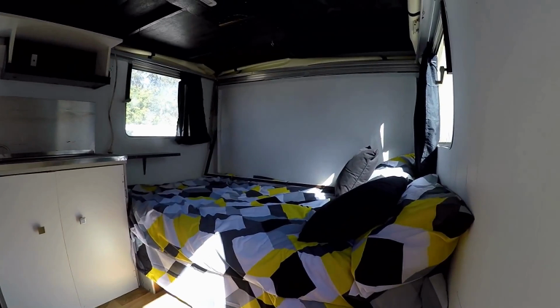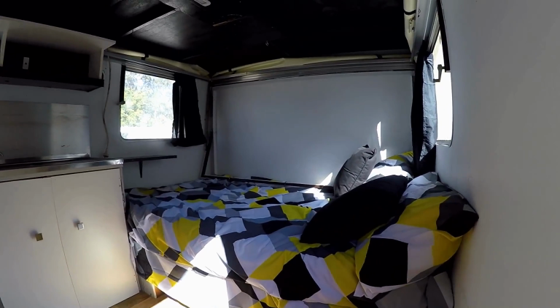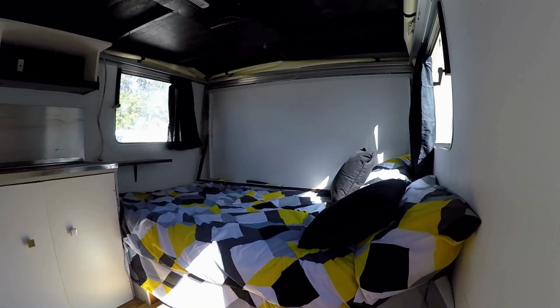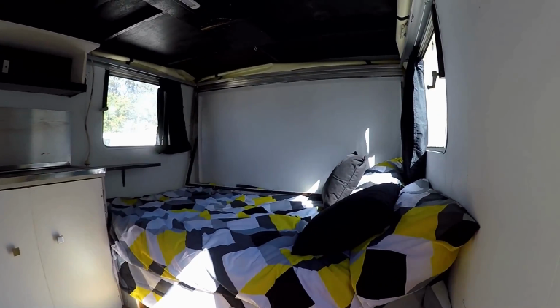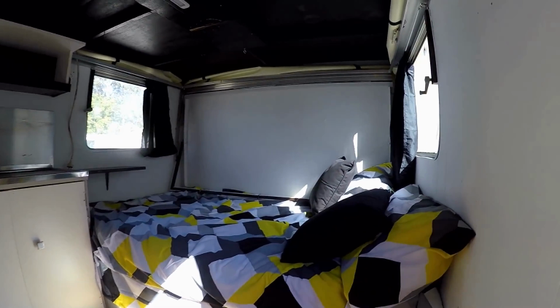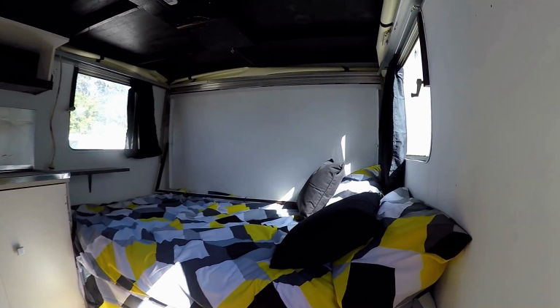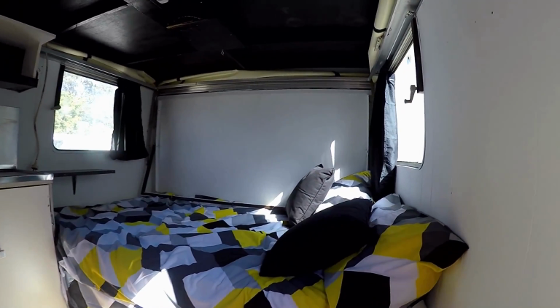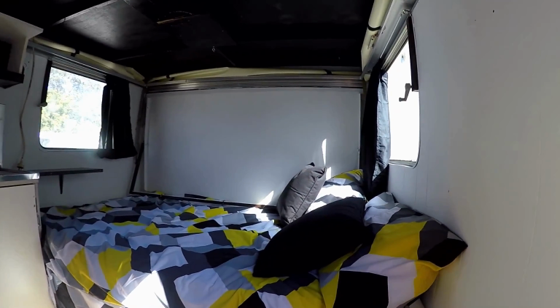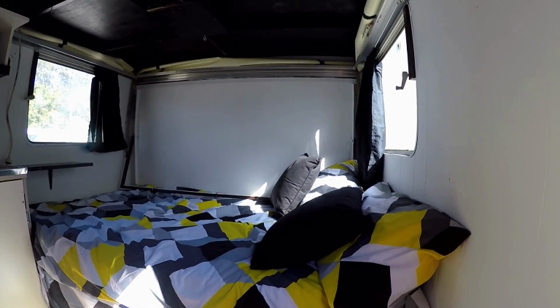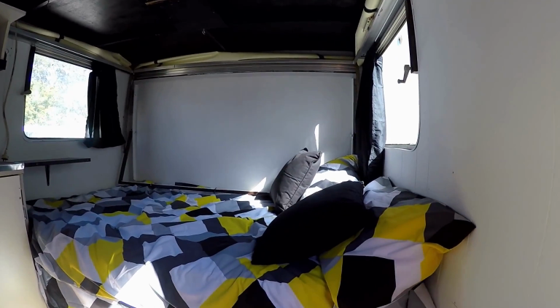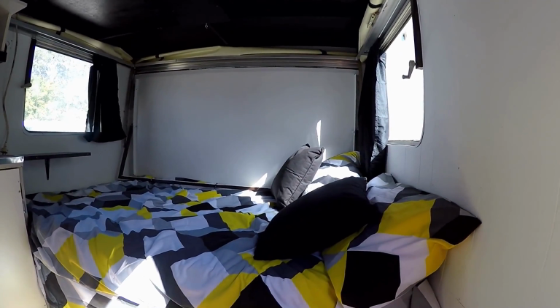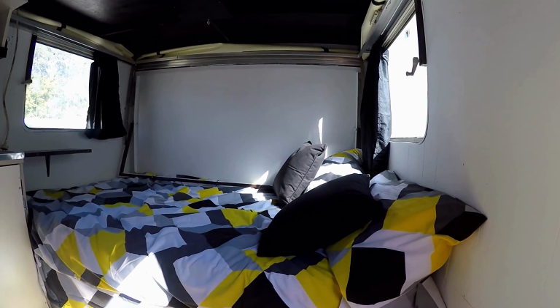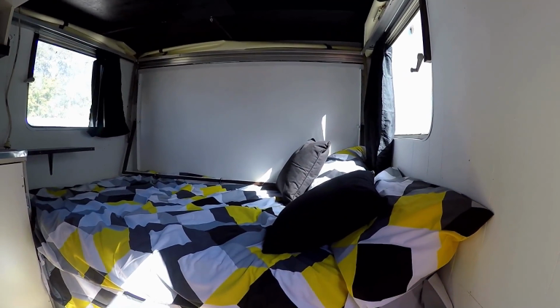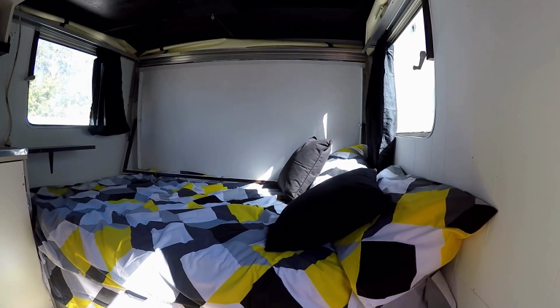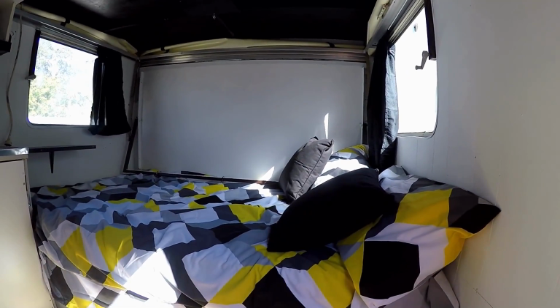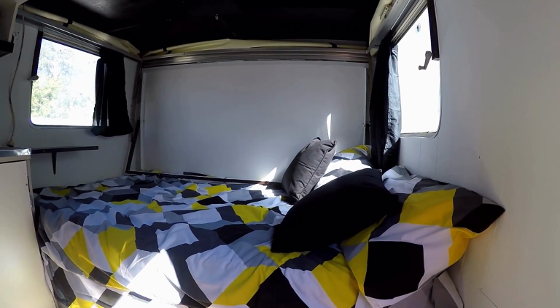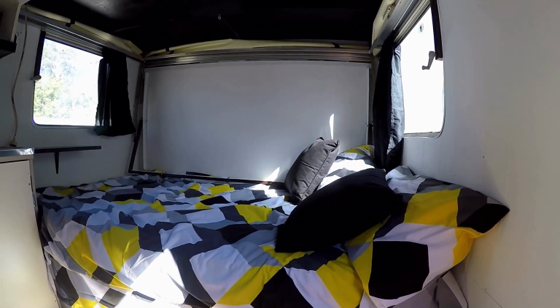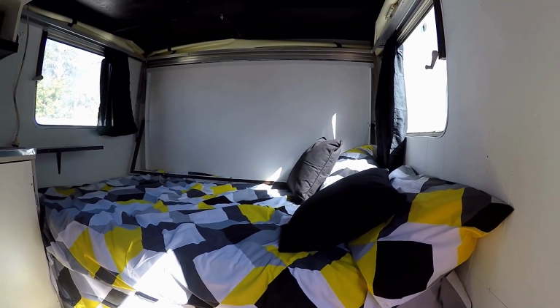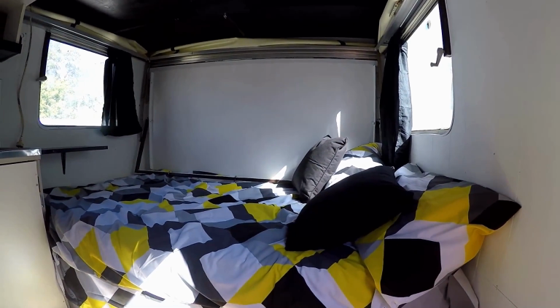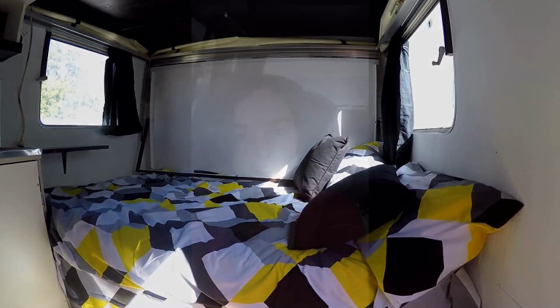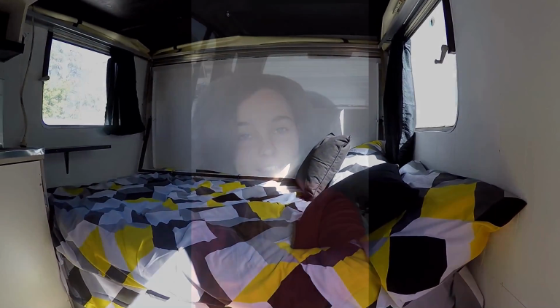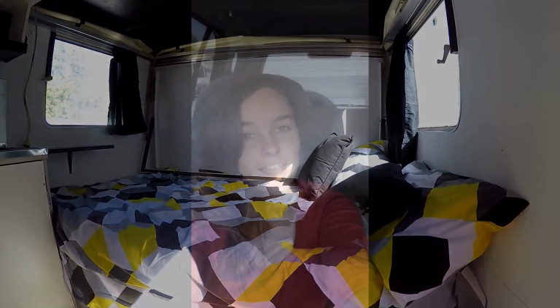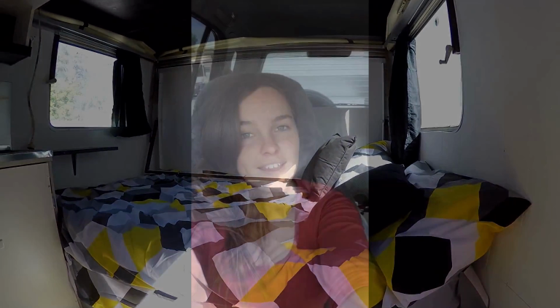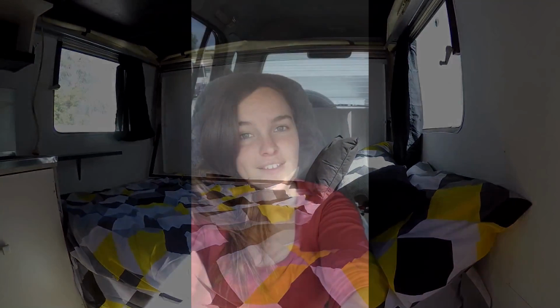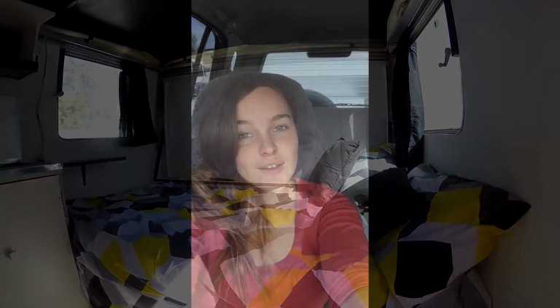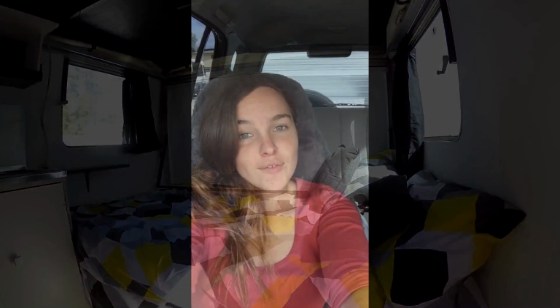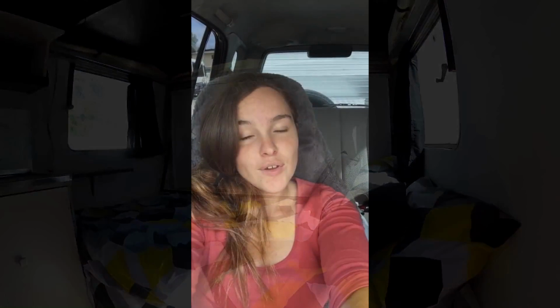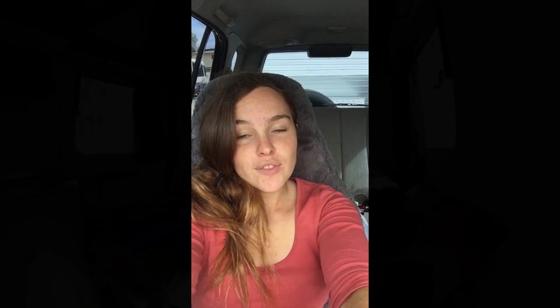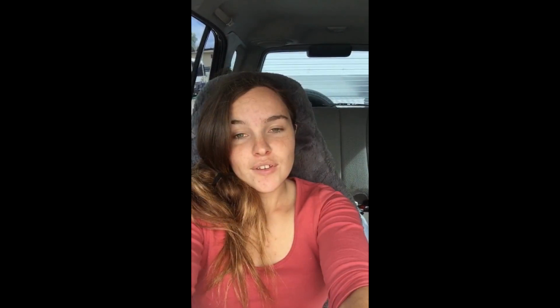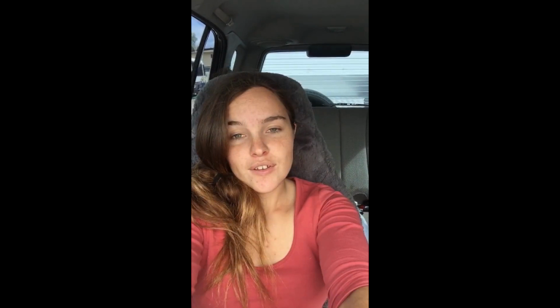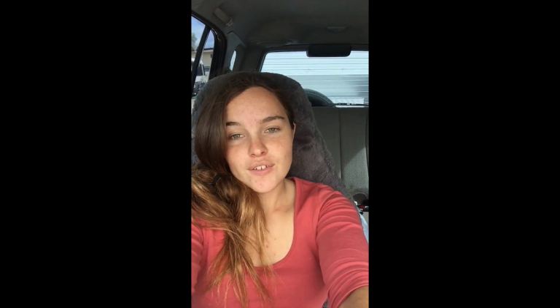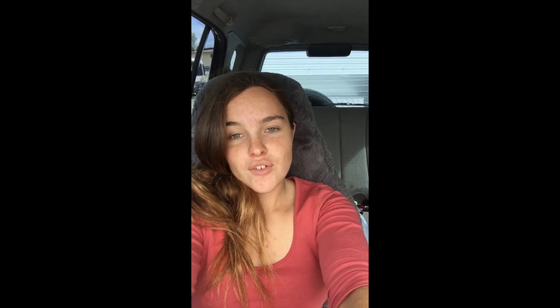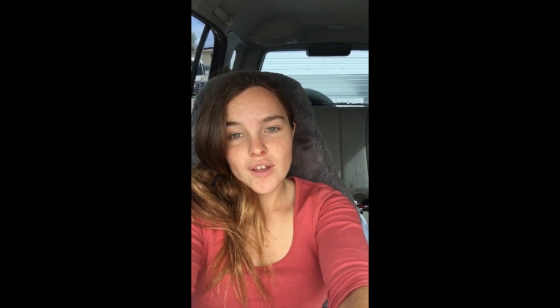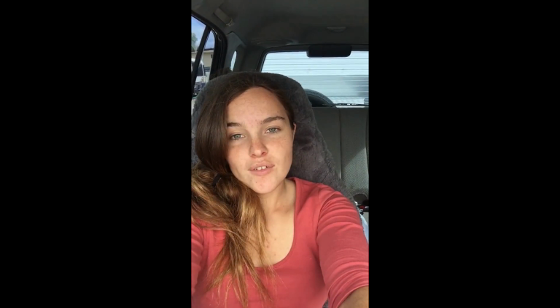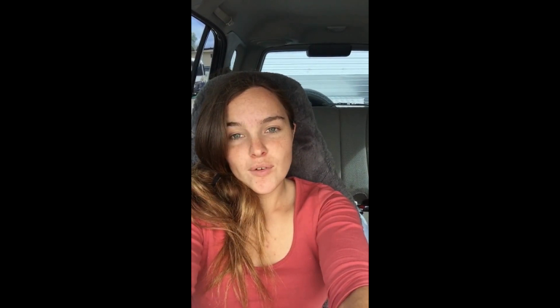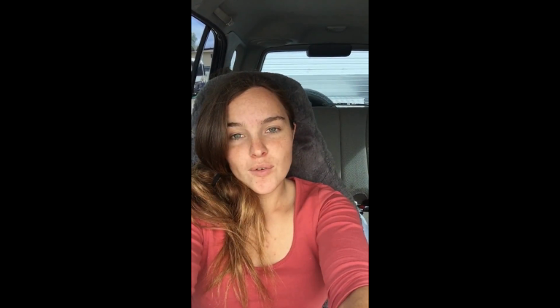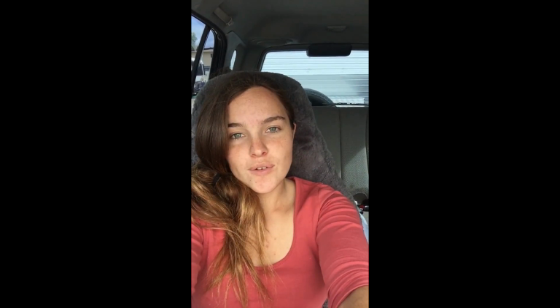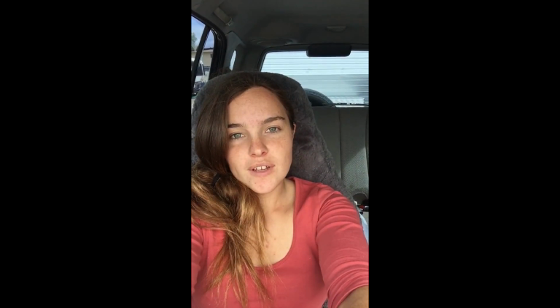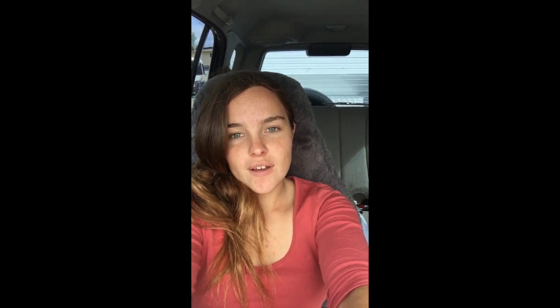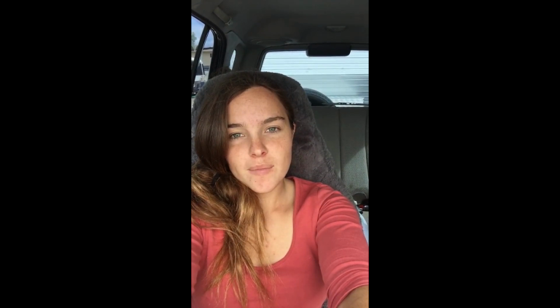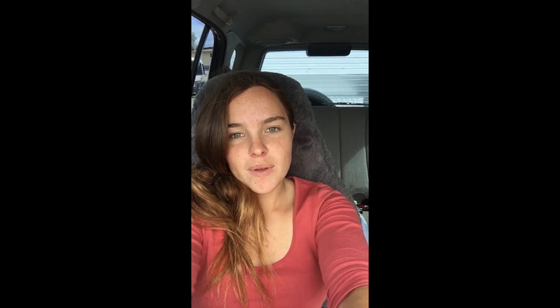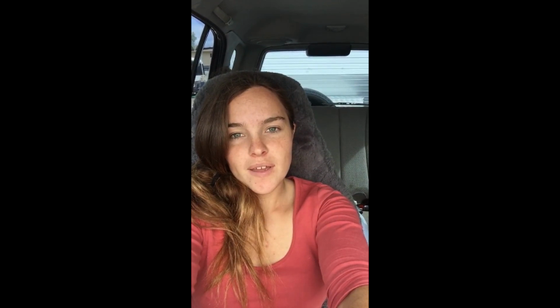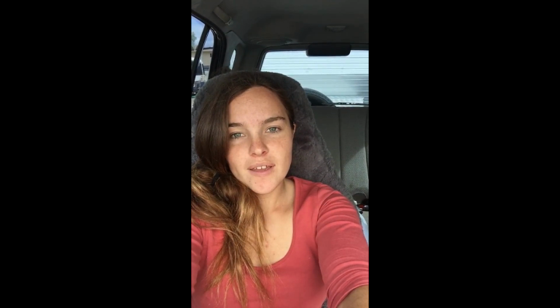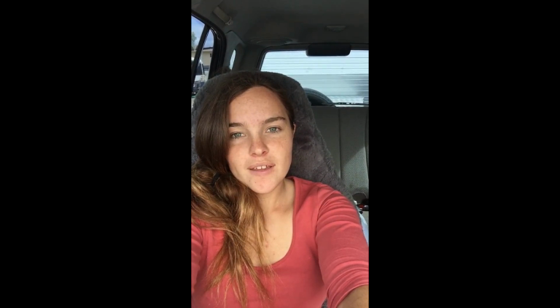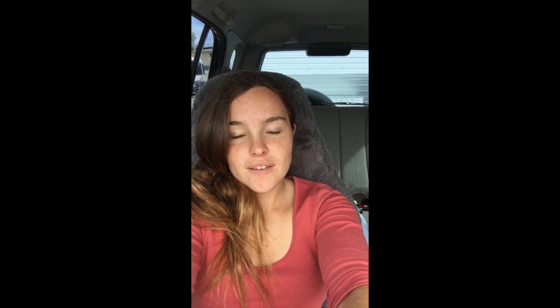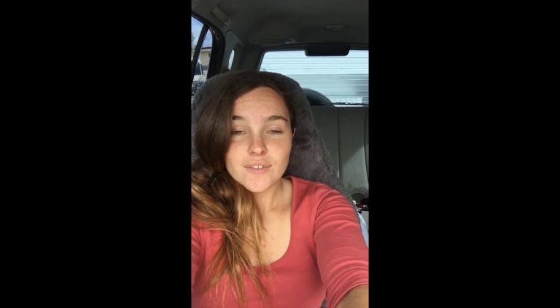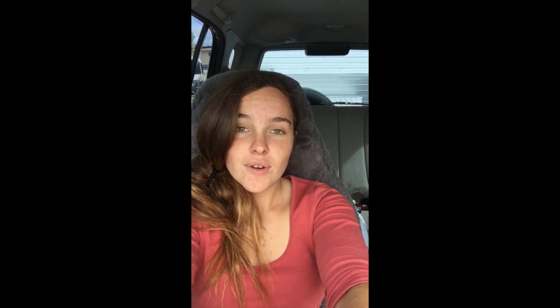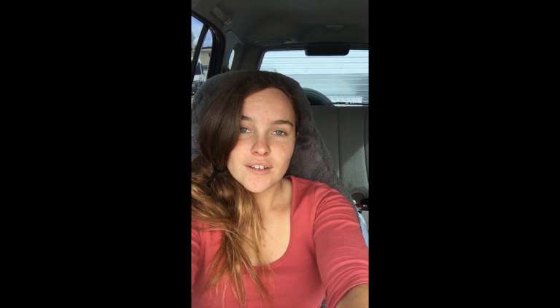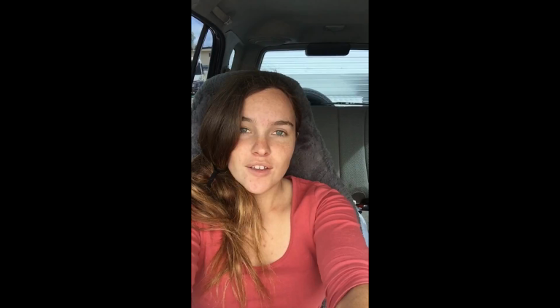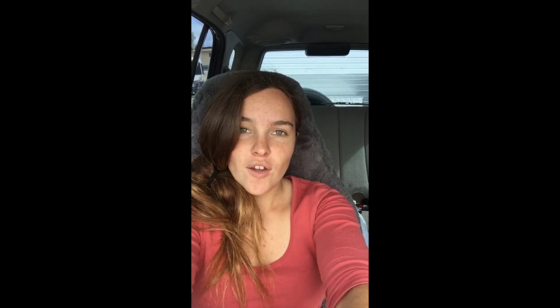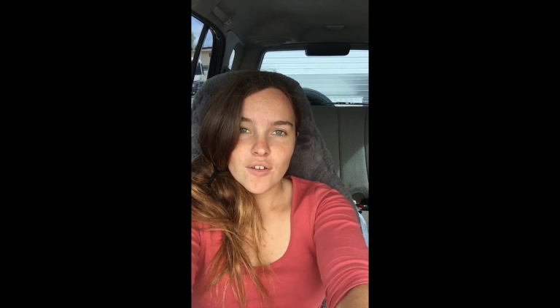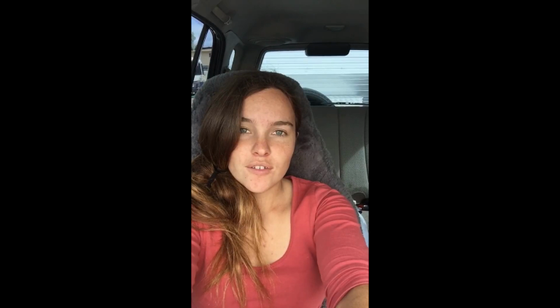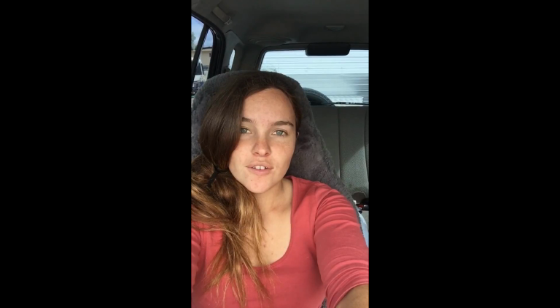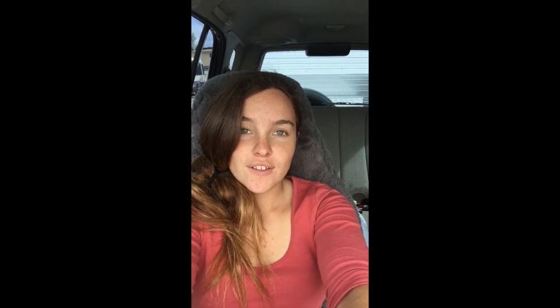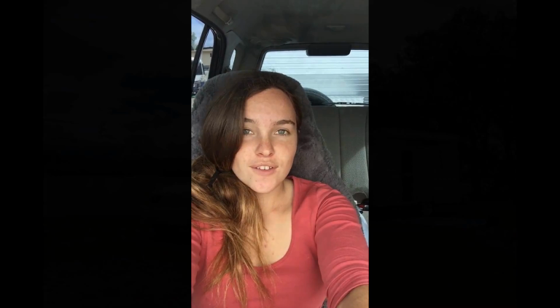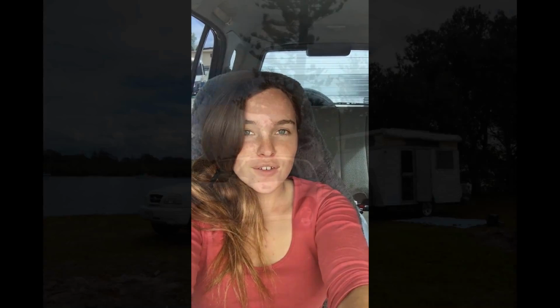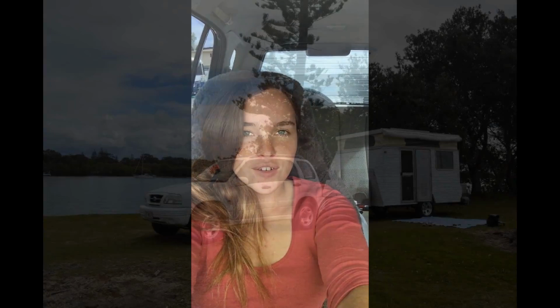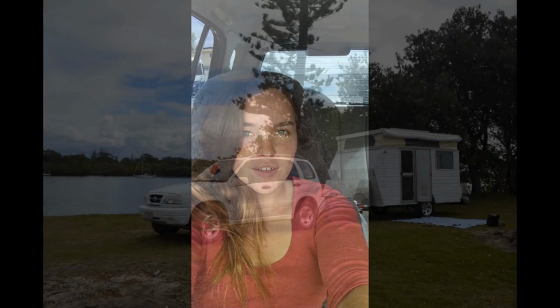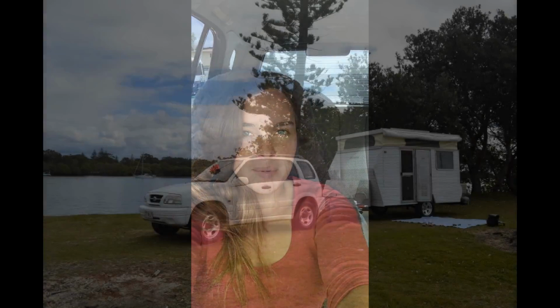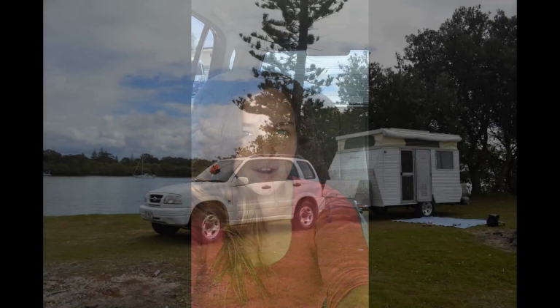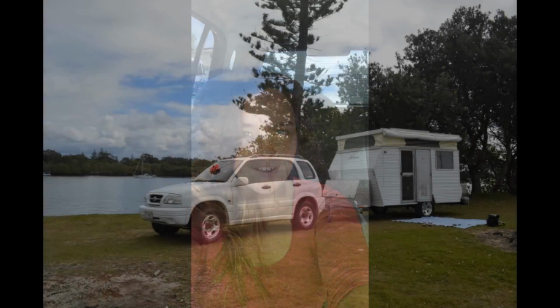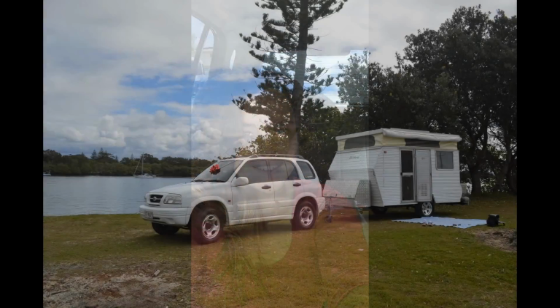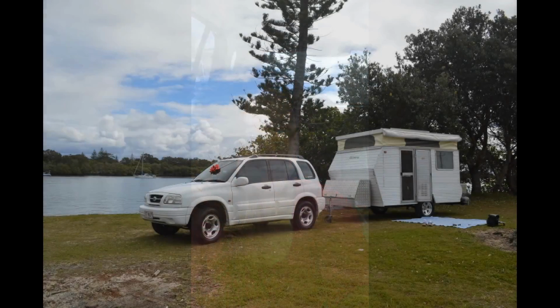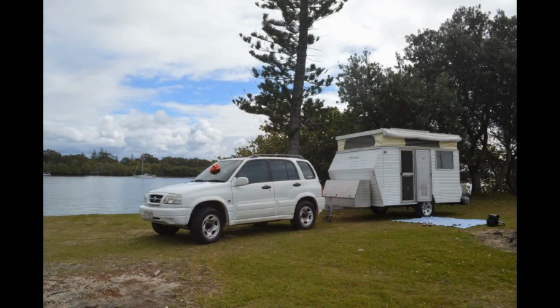I've got the trailer all hooked up and it's ready to go. So let's go show the parents.